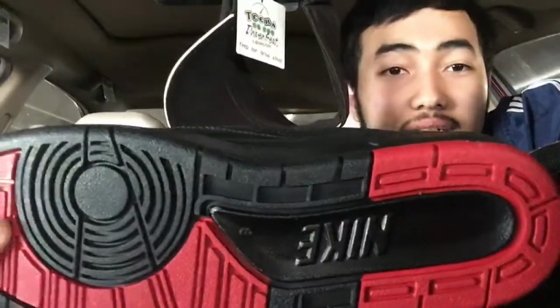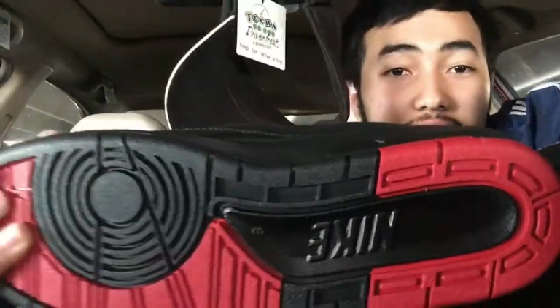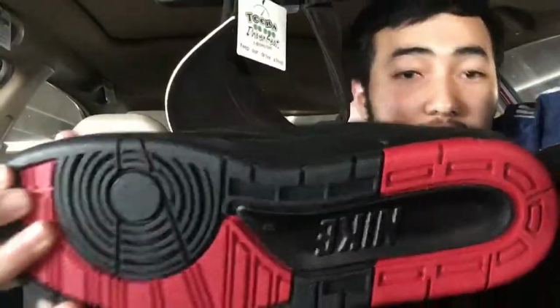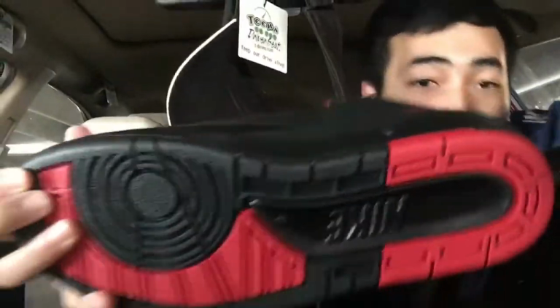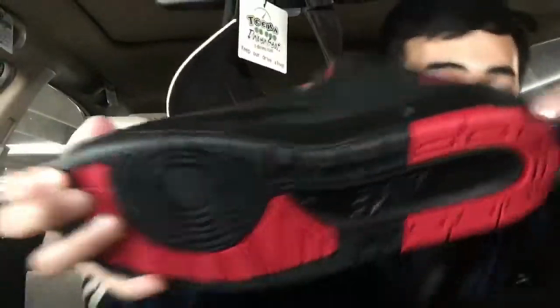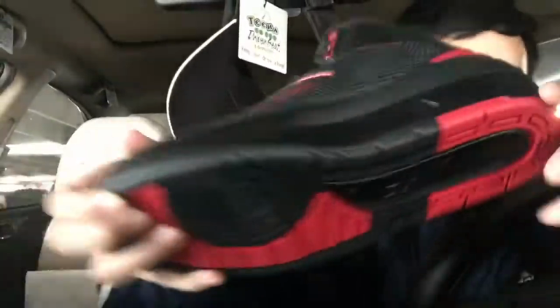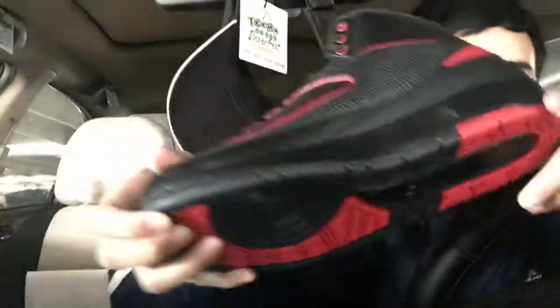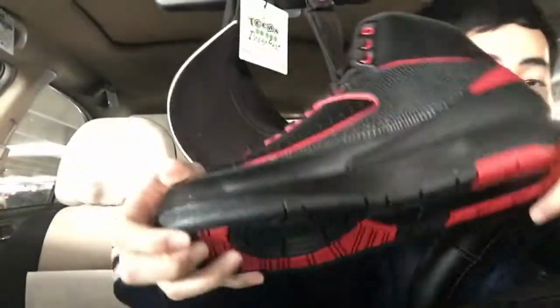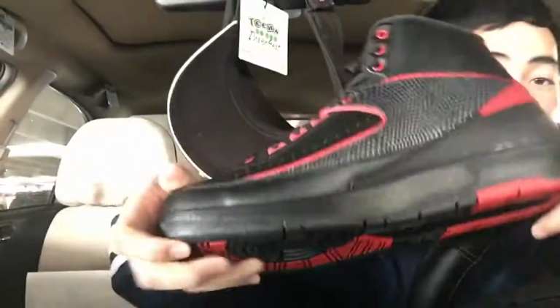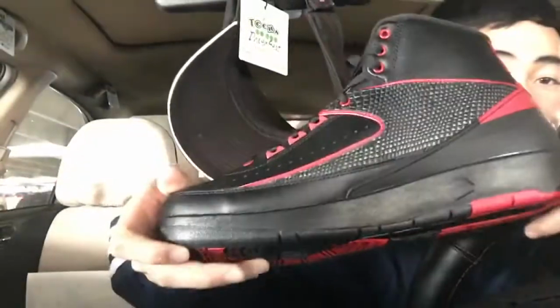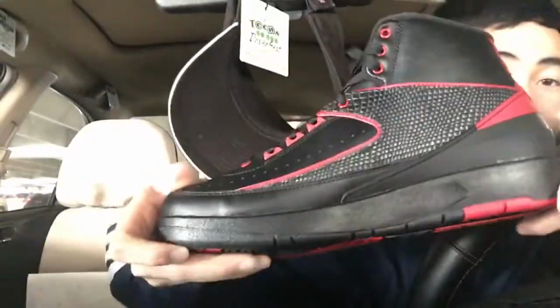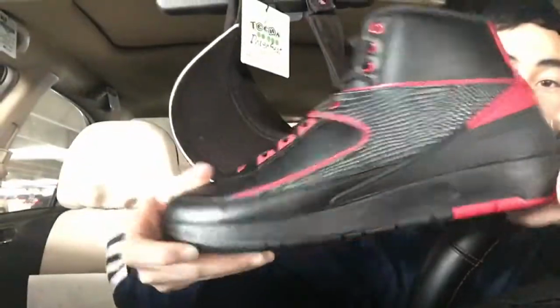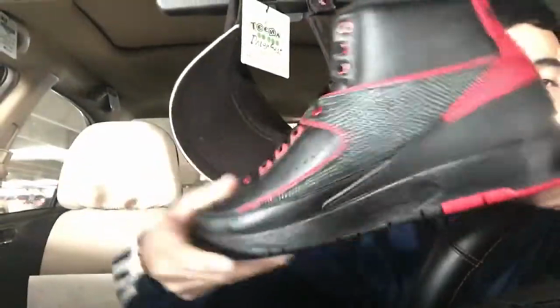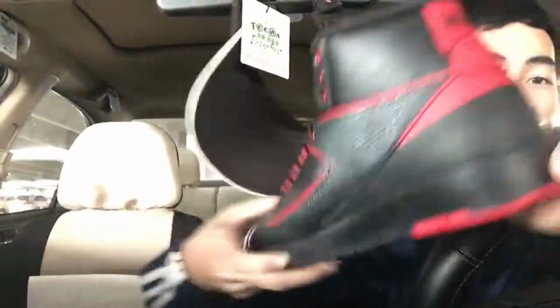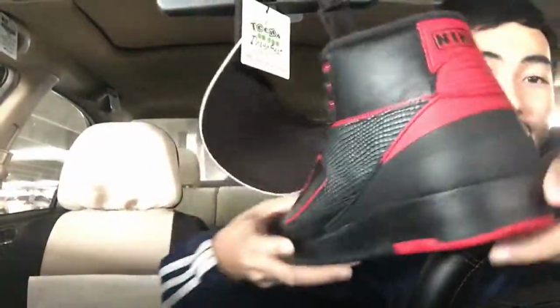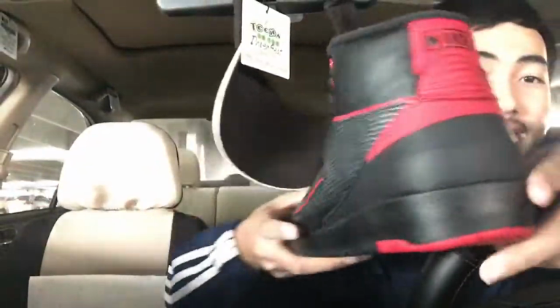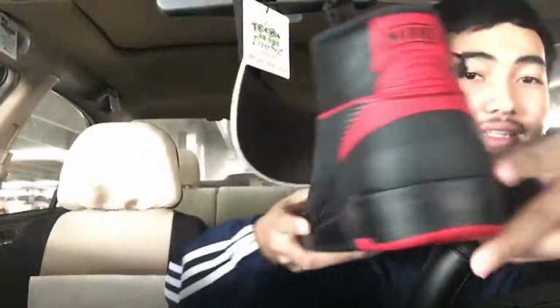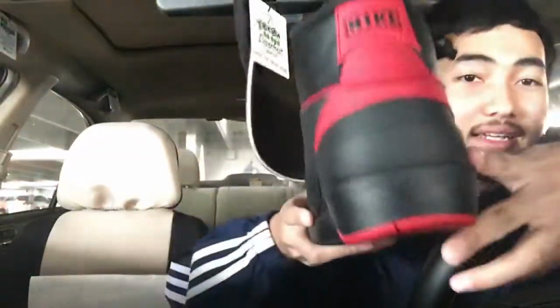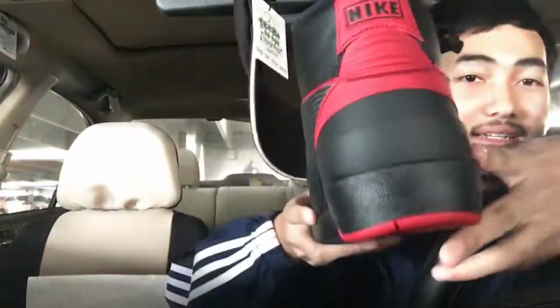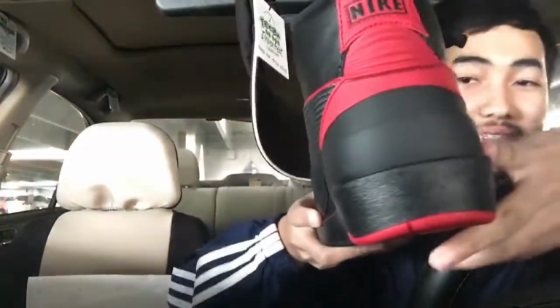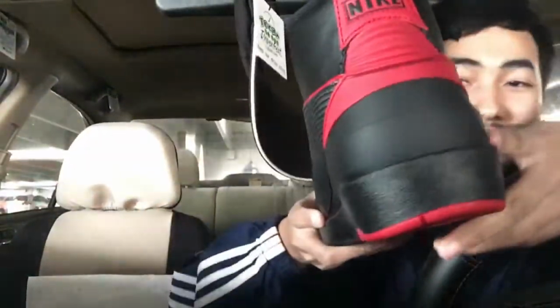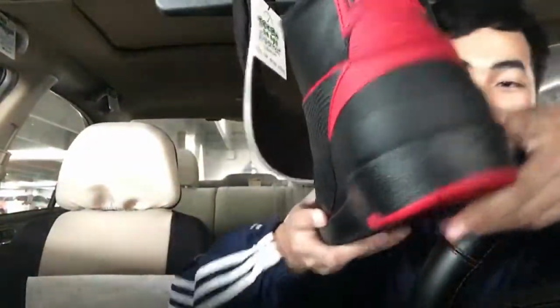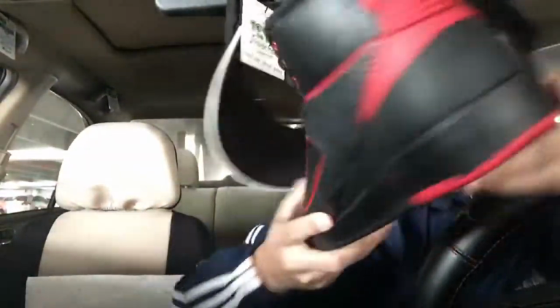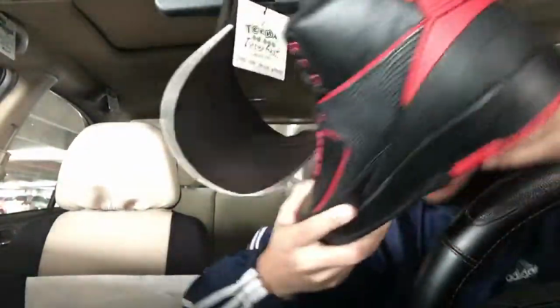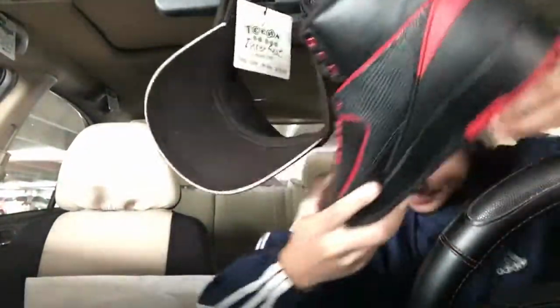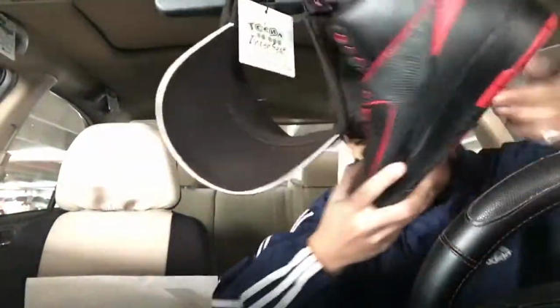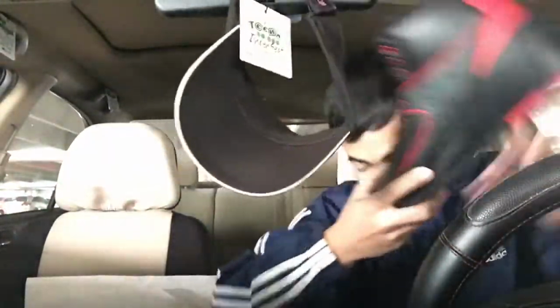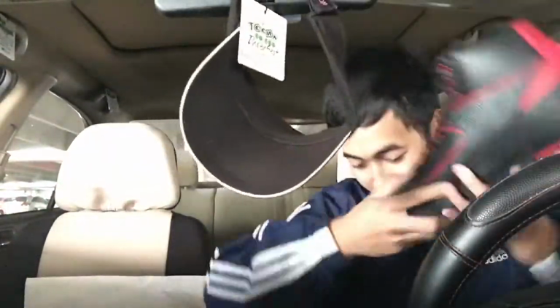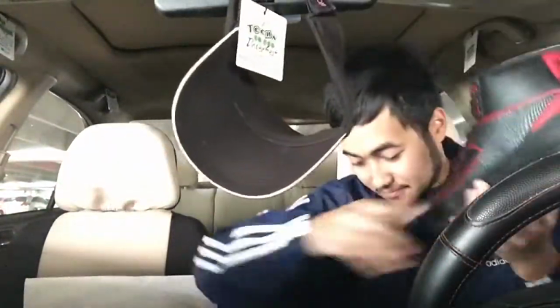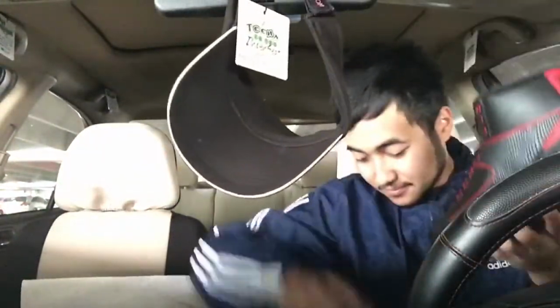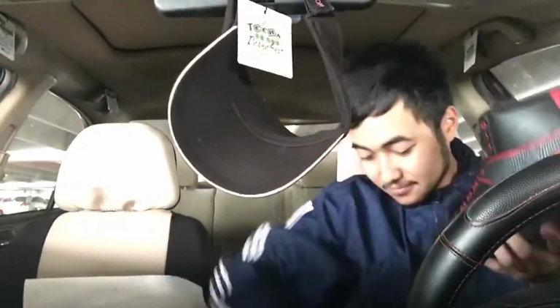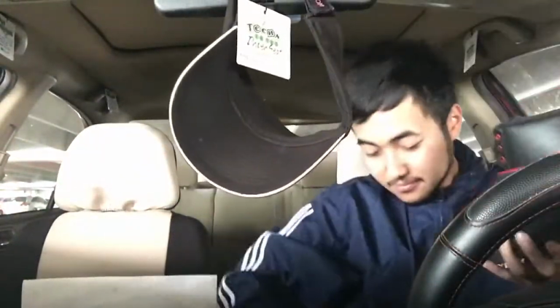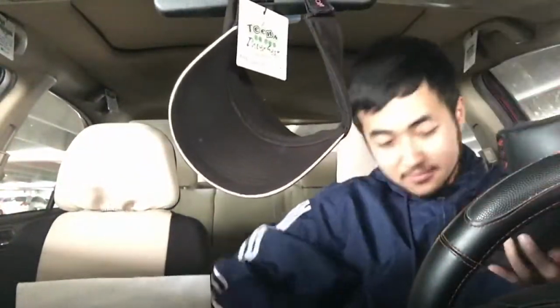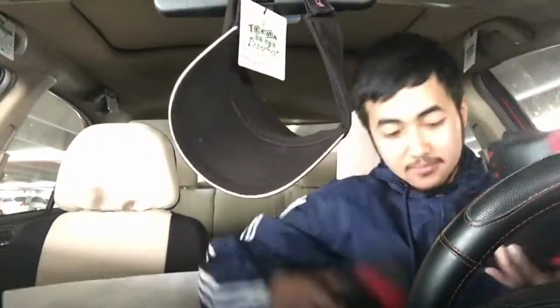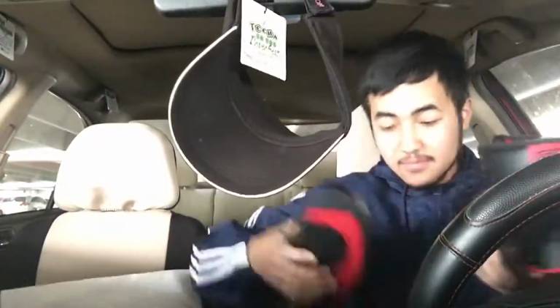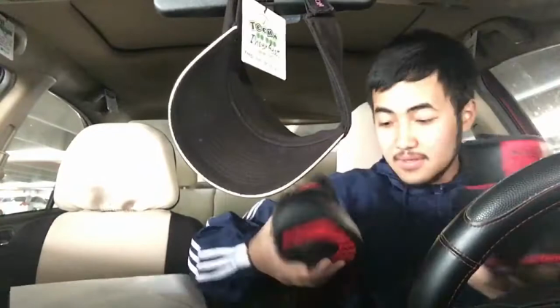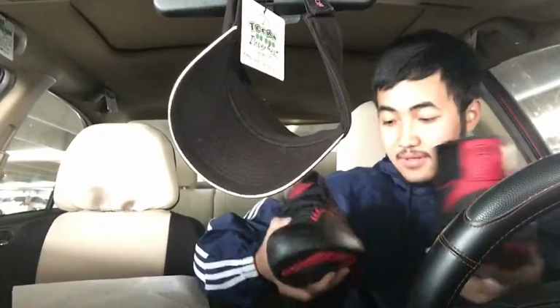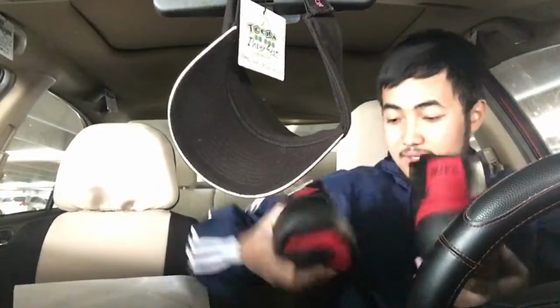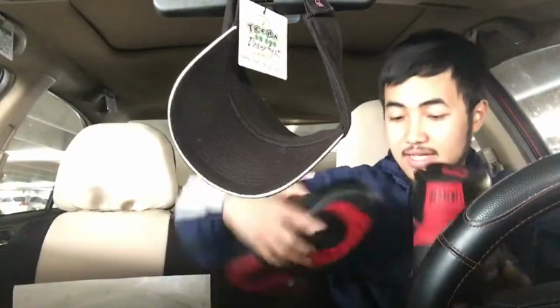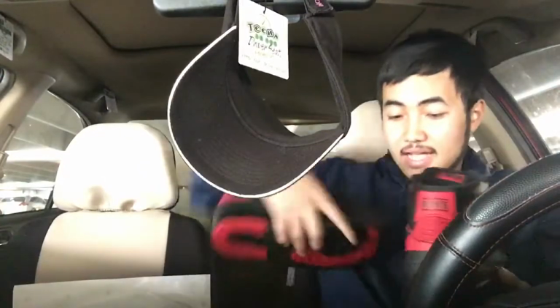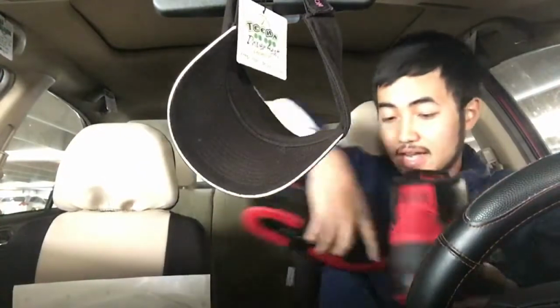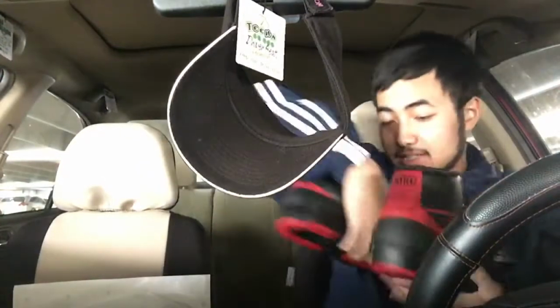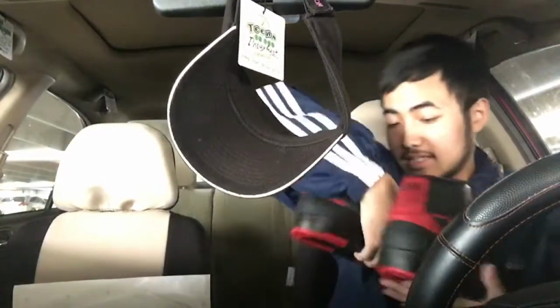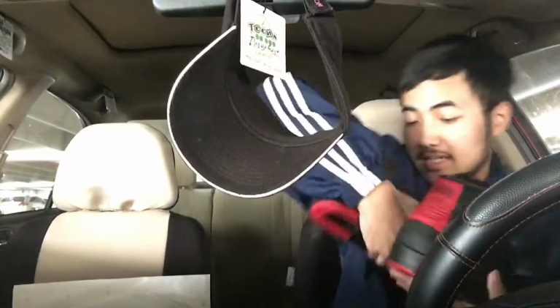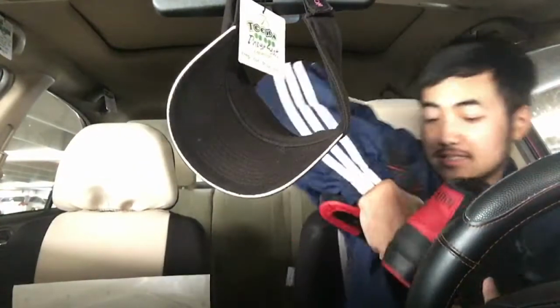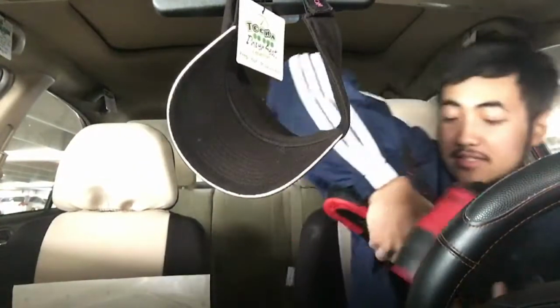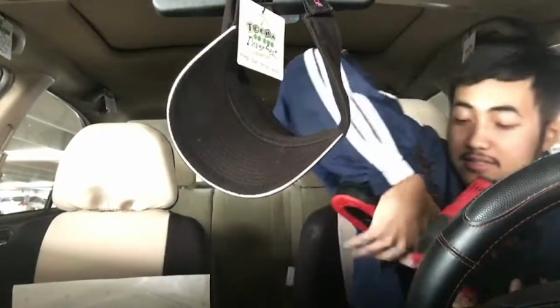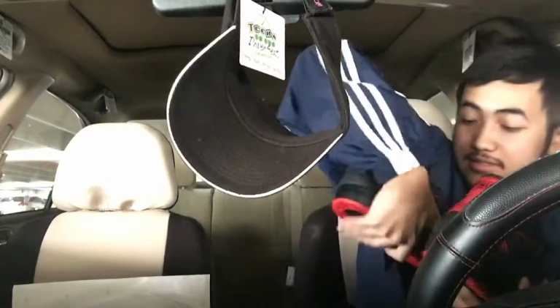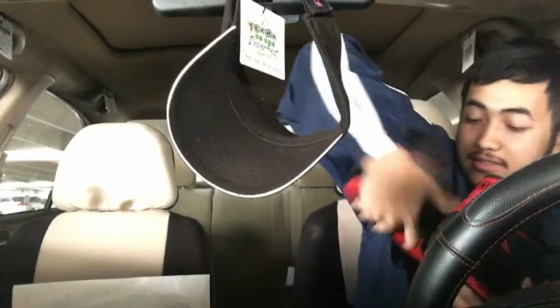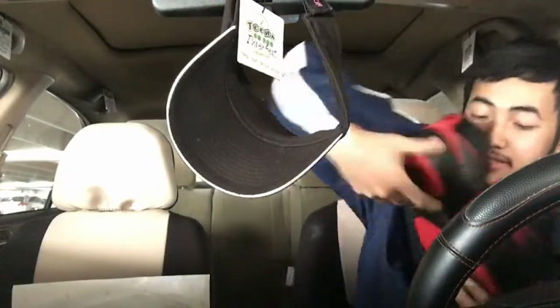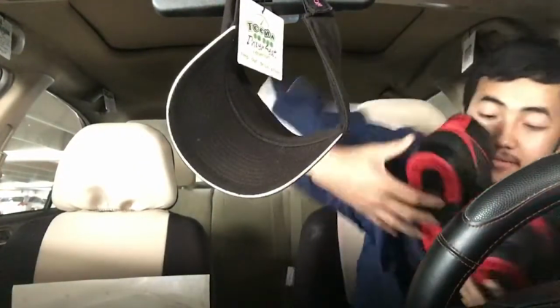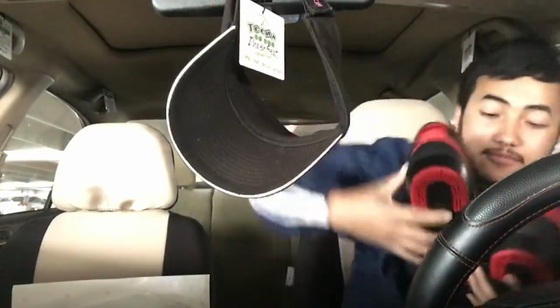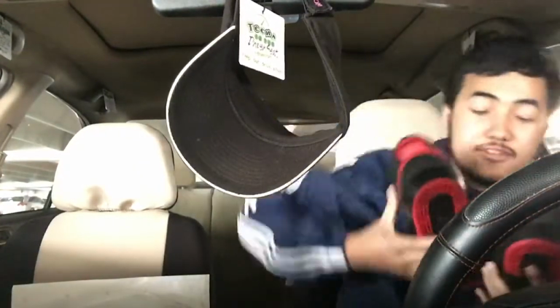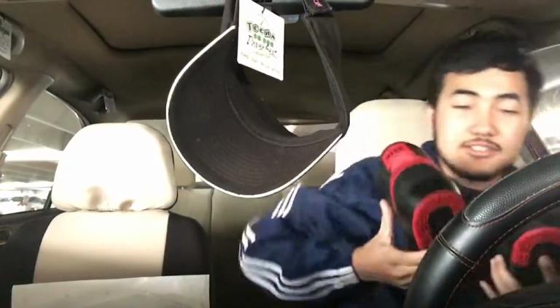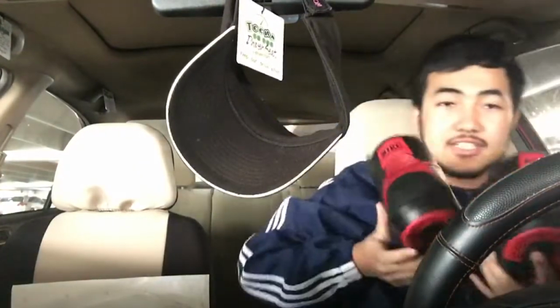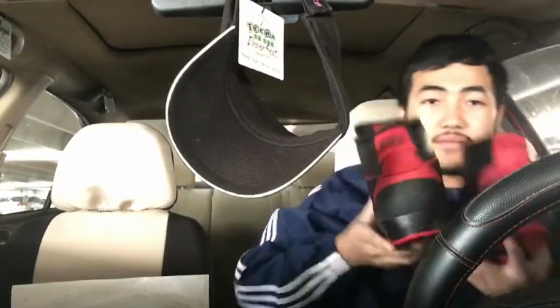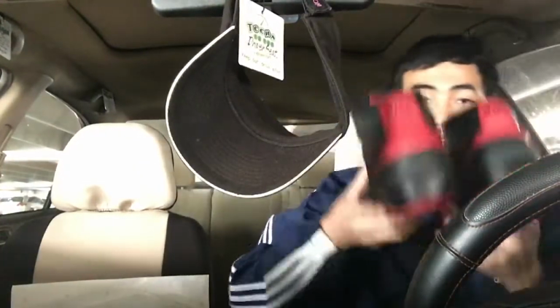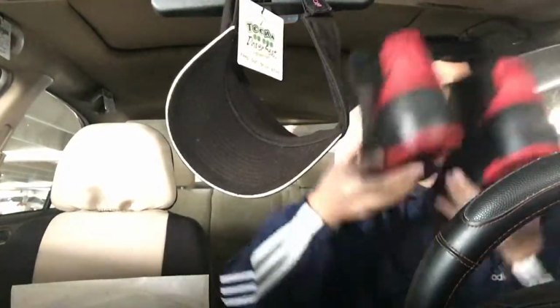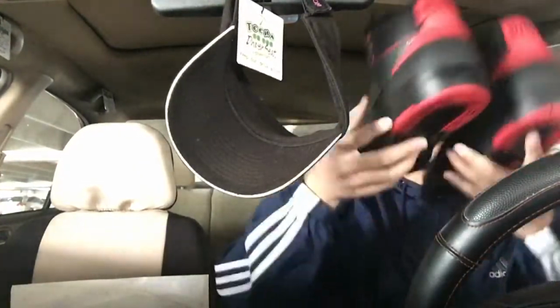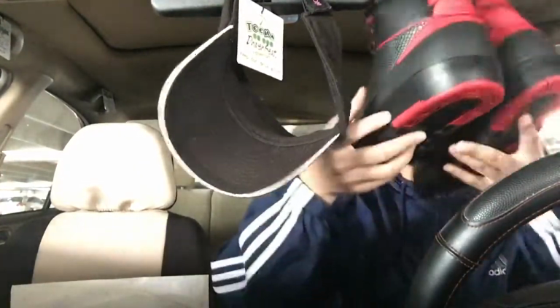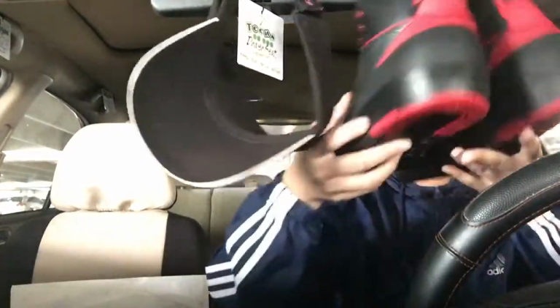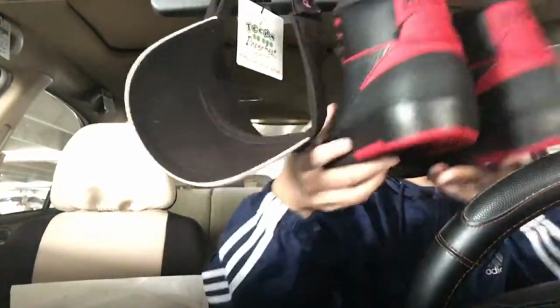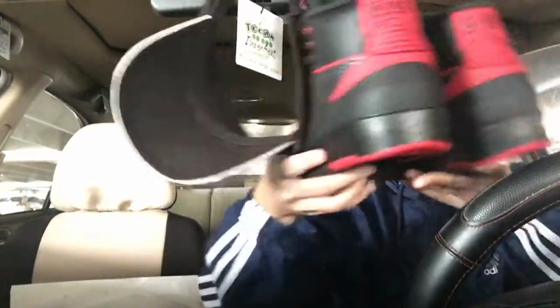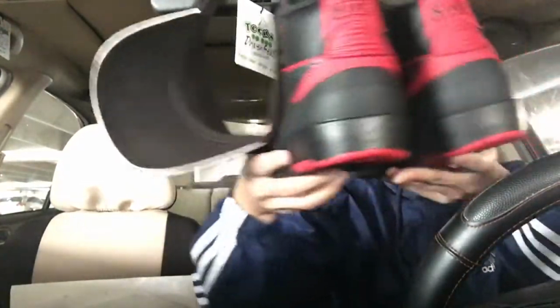These shoes are pretty nice. I actually like these — first time seeing them in person.